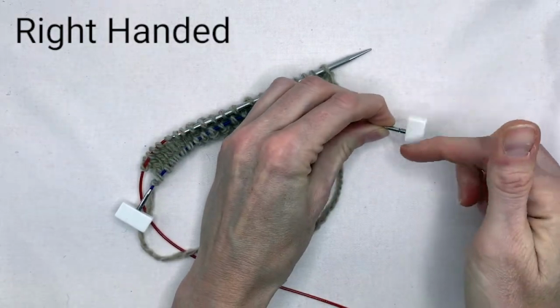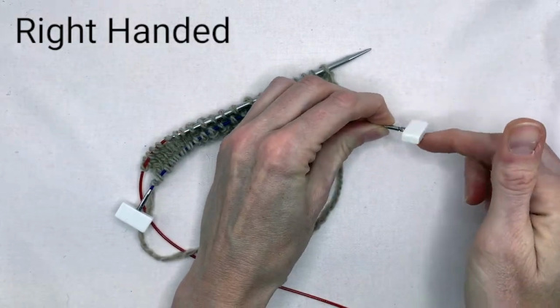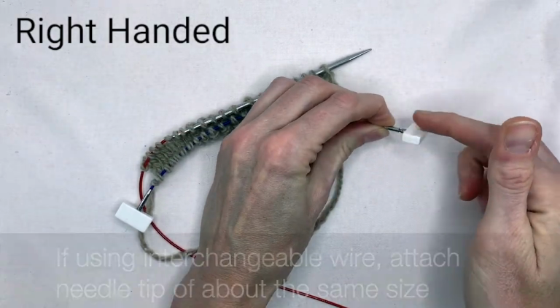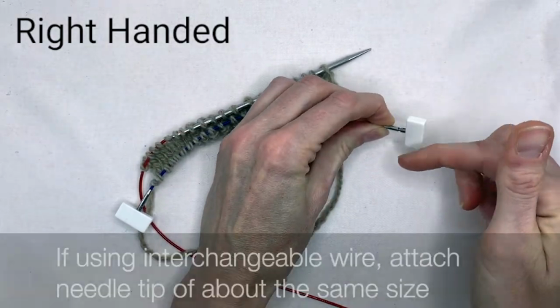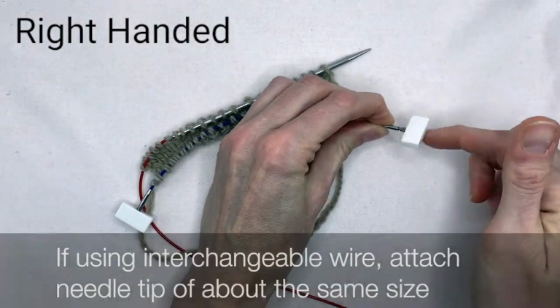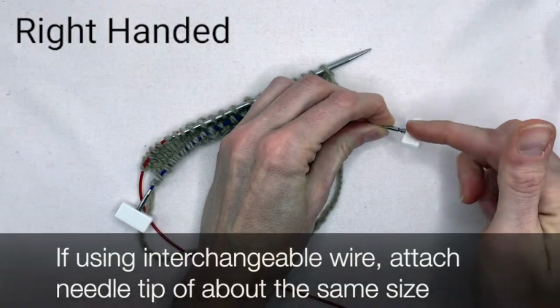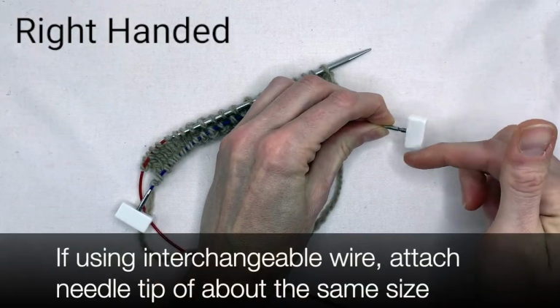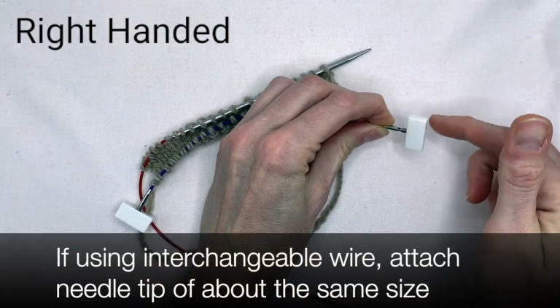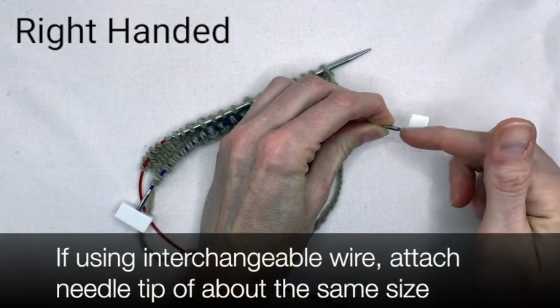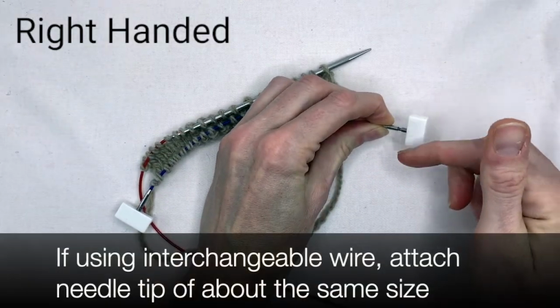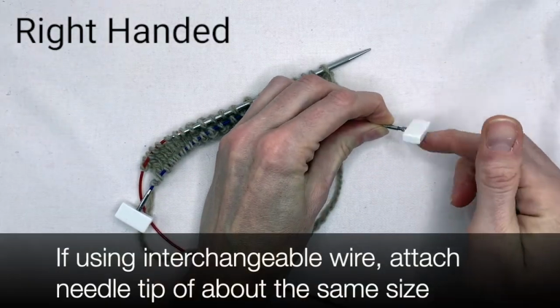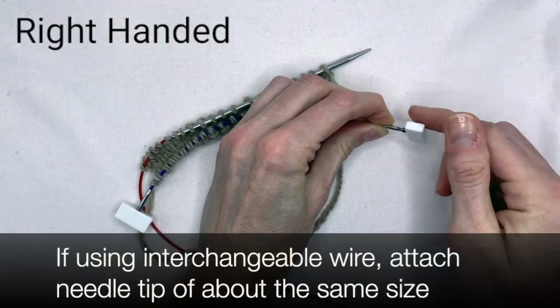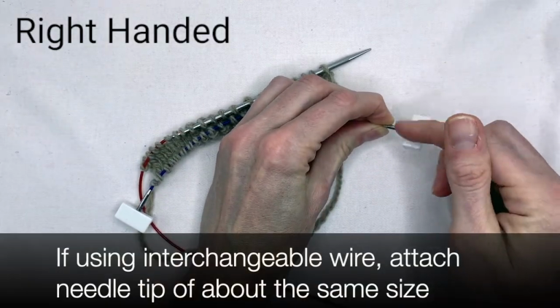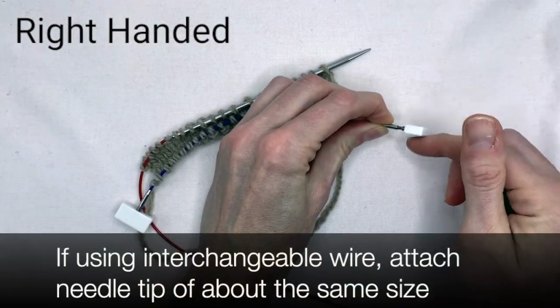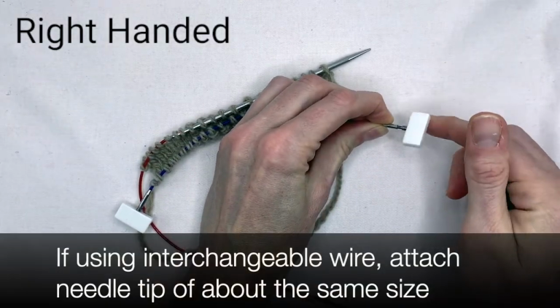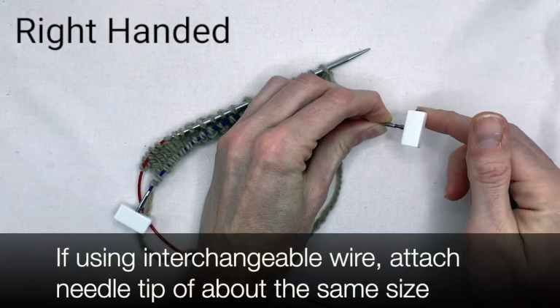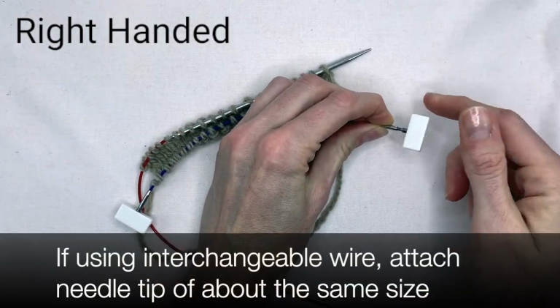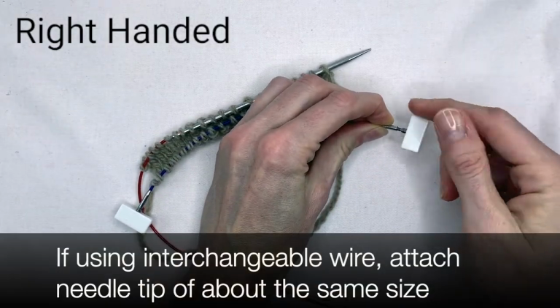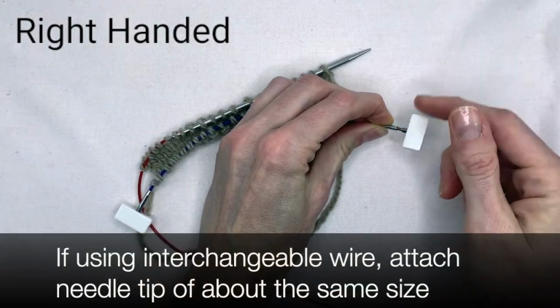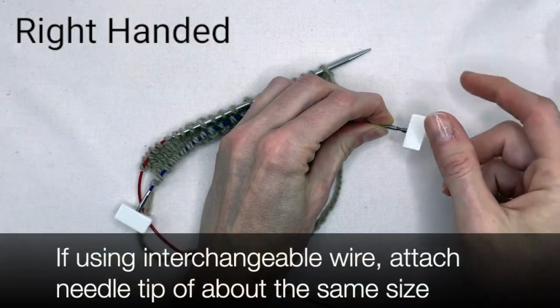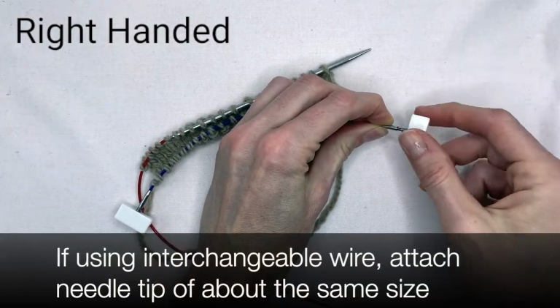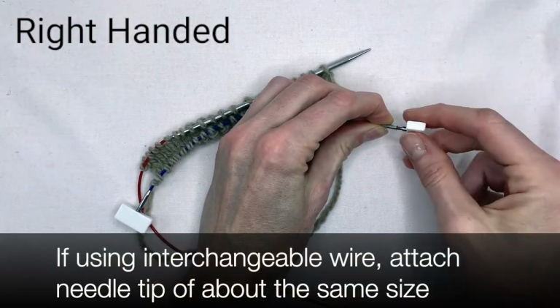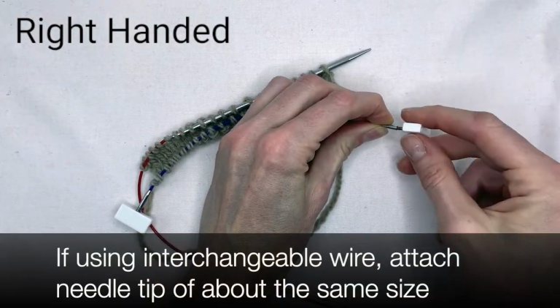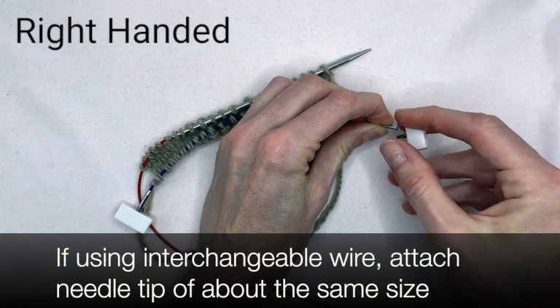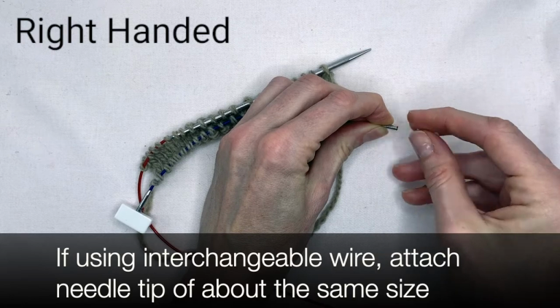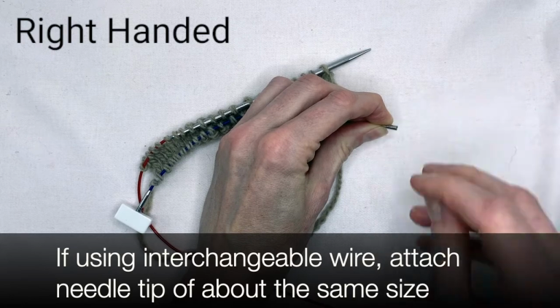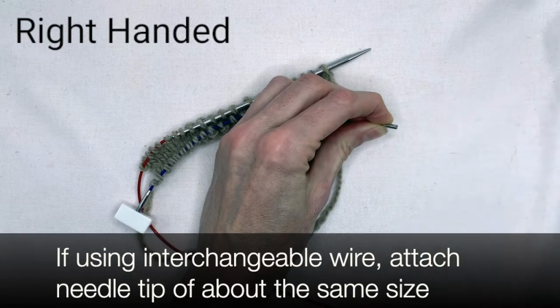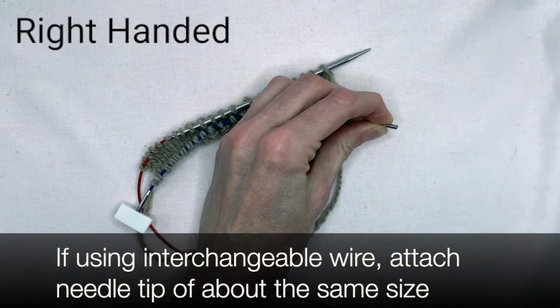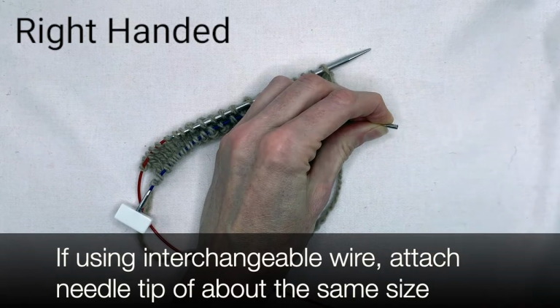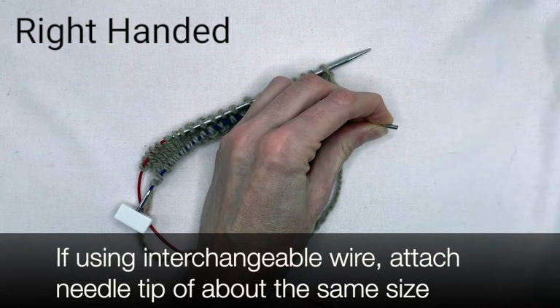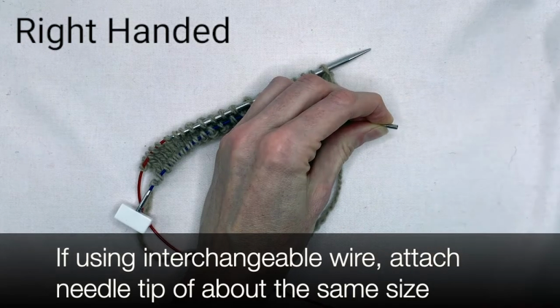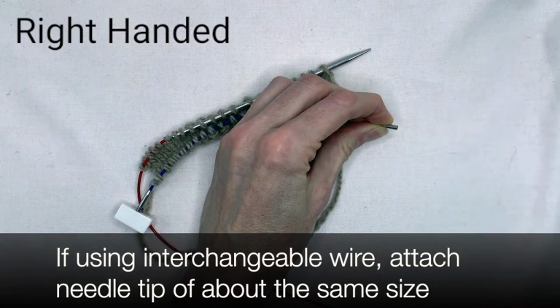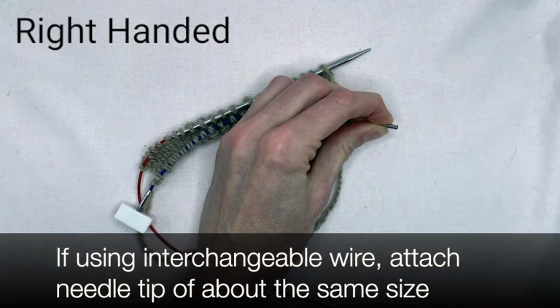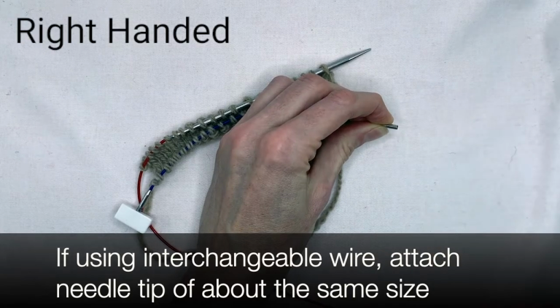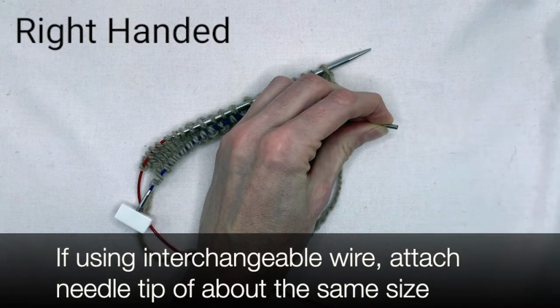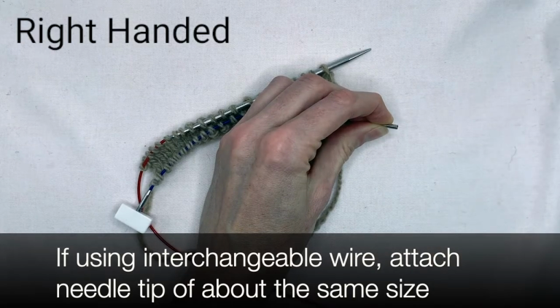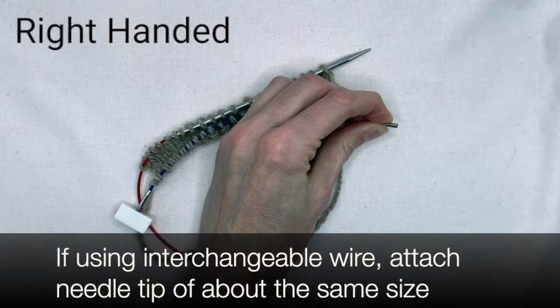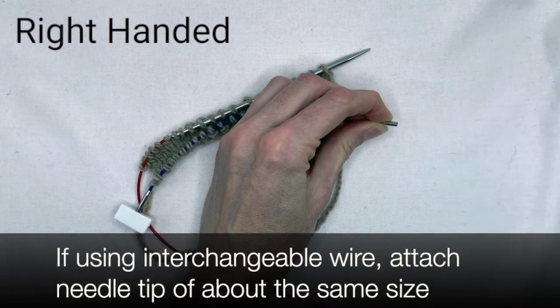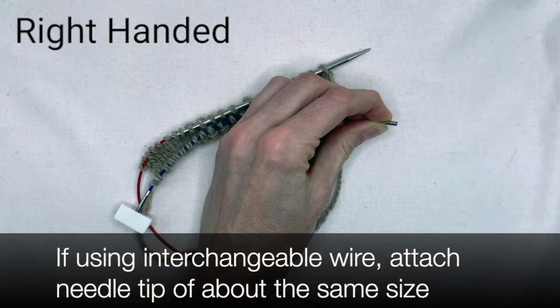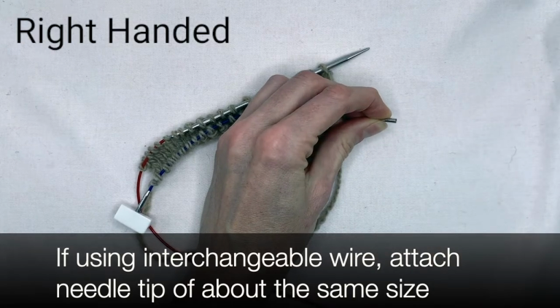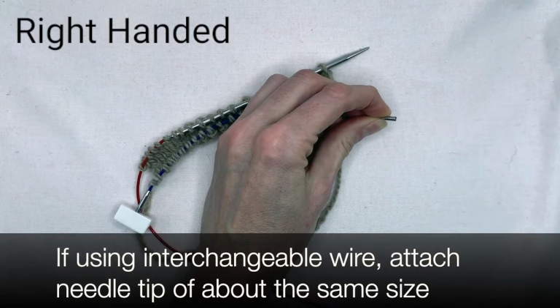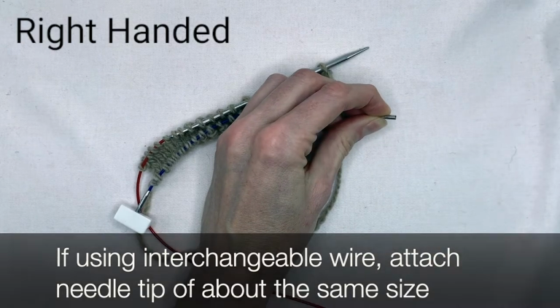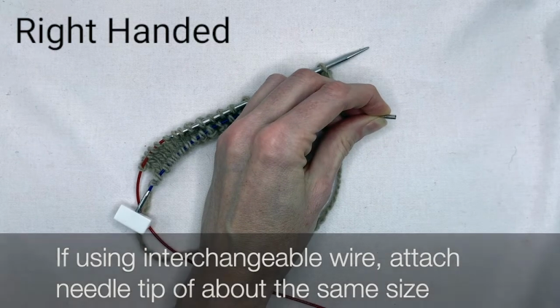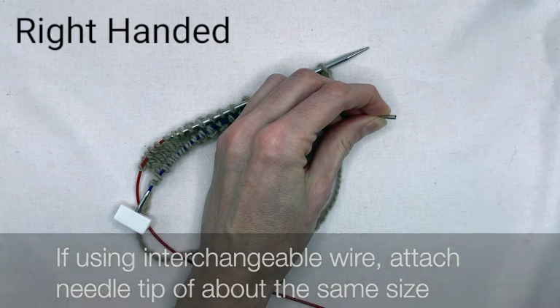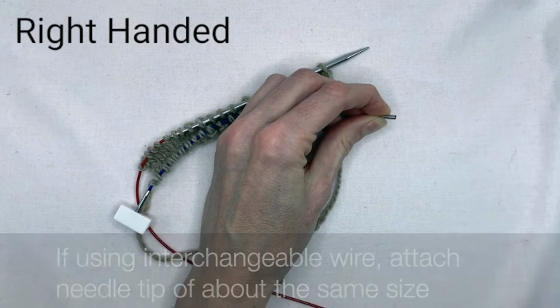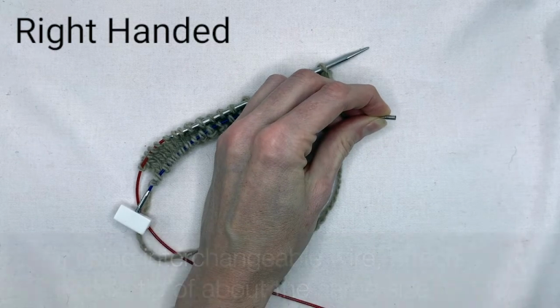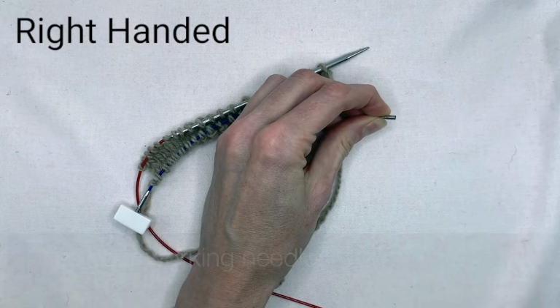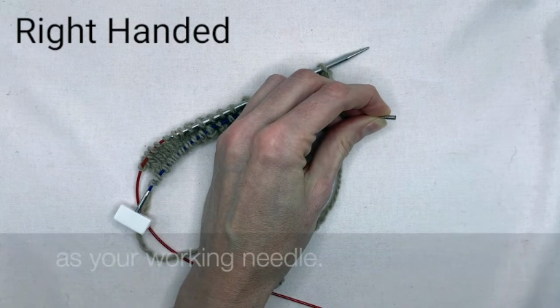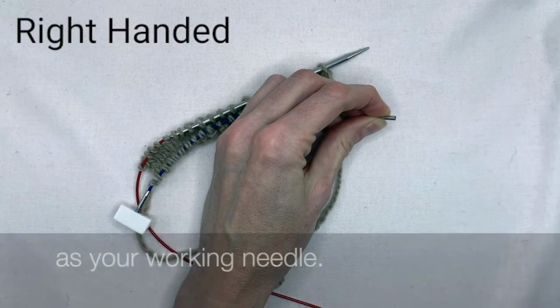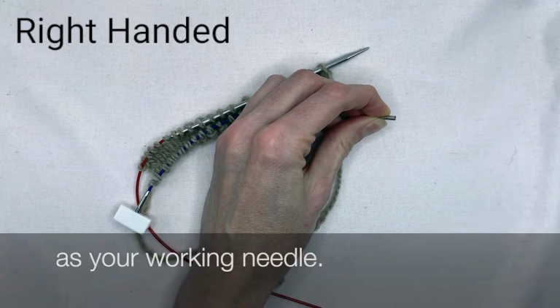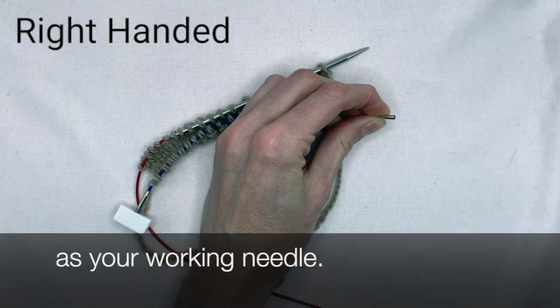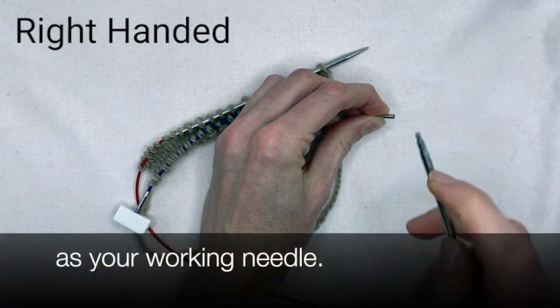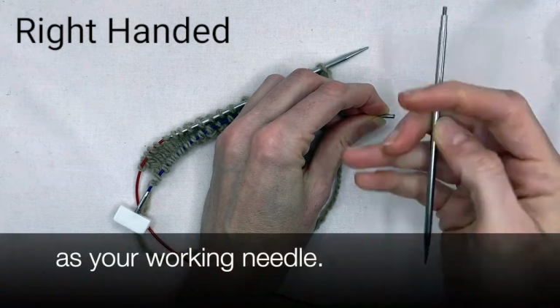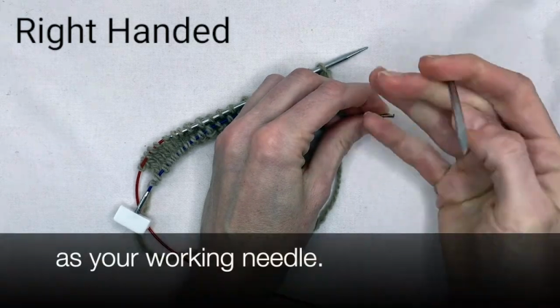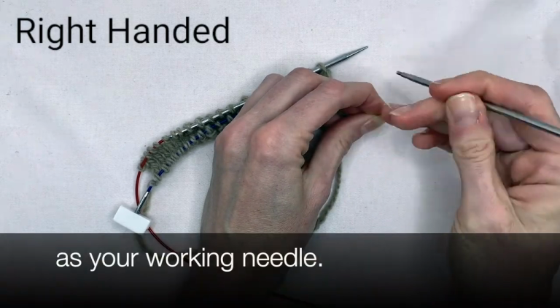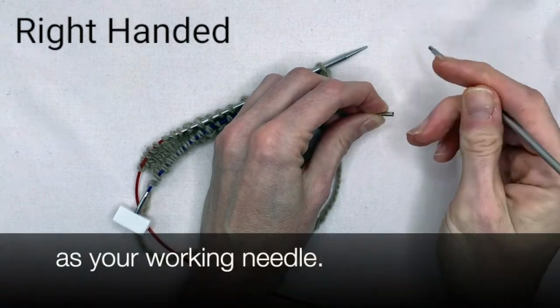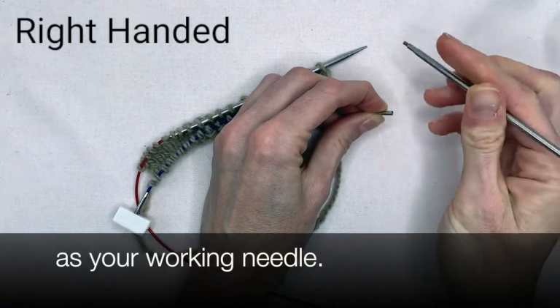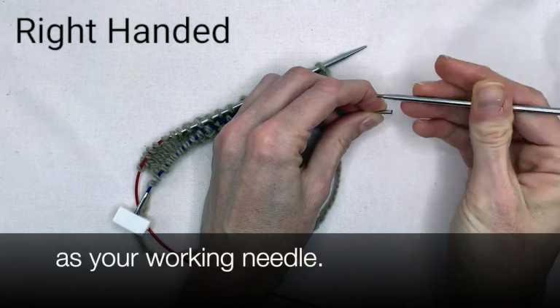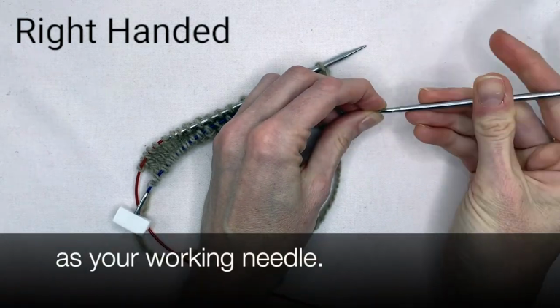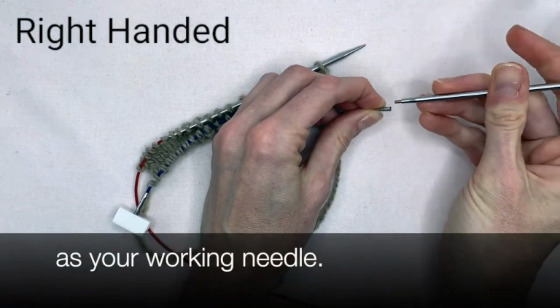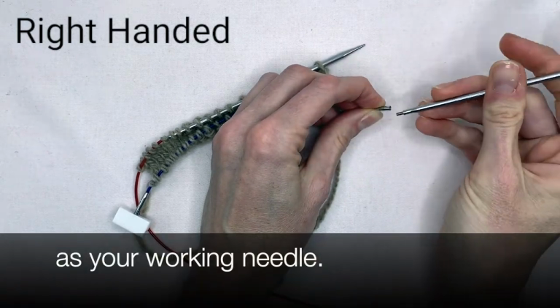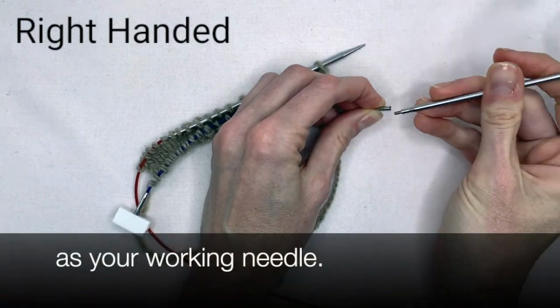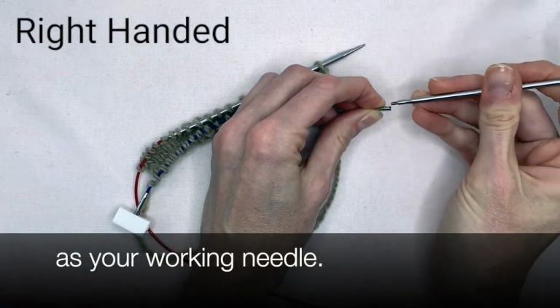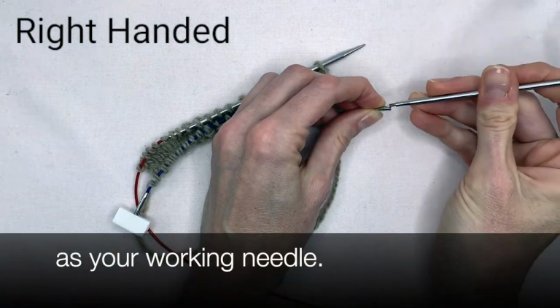If using an interchangeable wire, attach a needle tip of about the same size as your working needle.